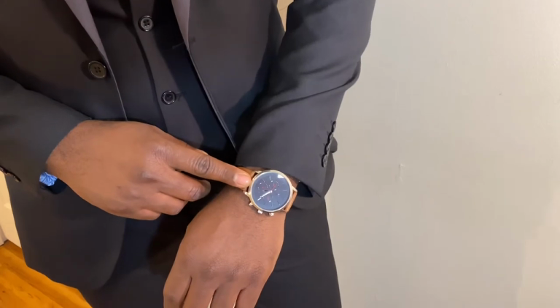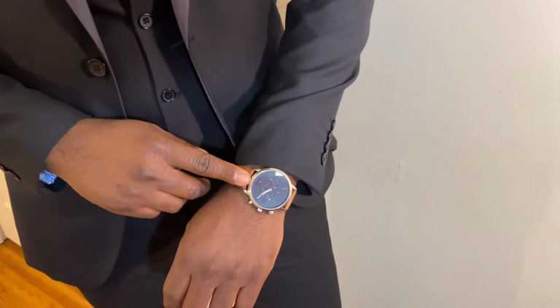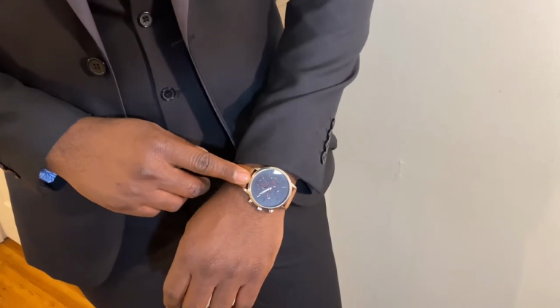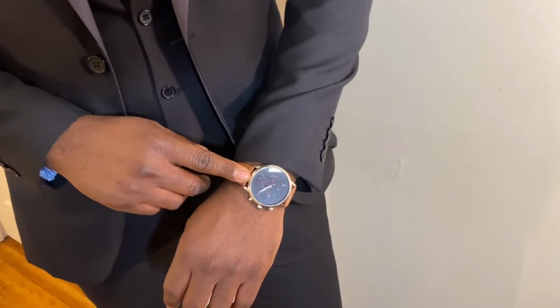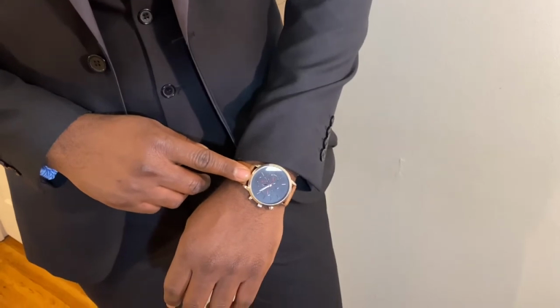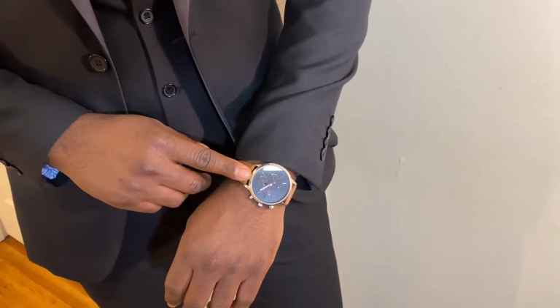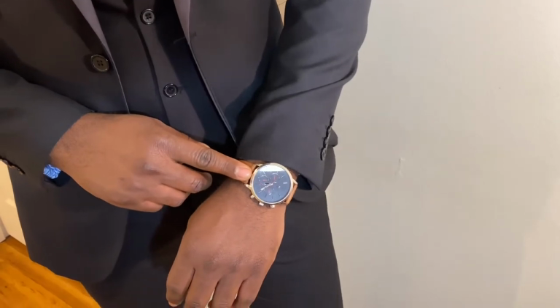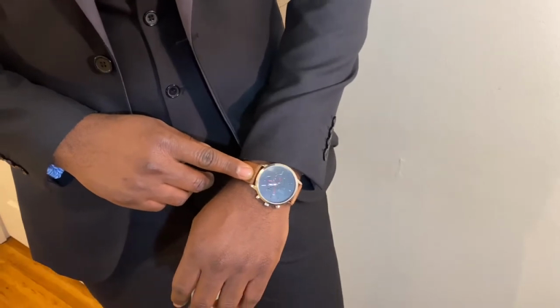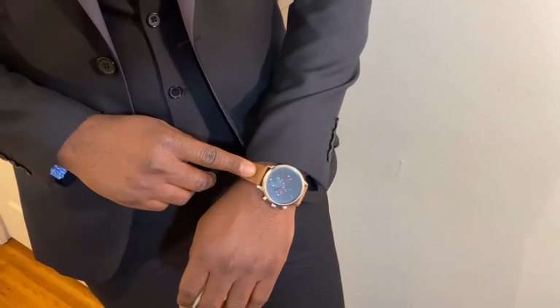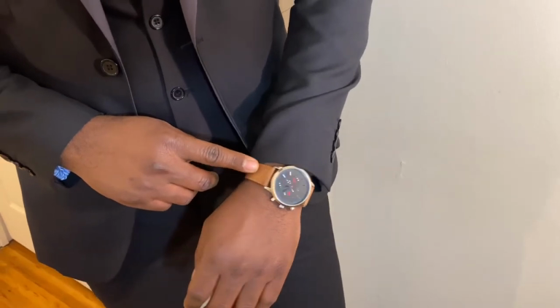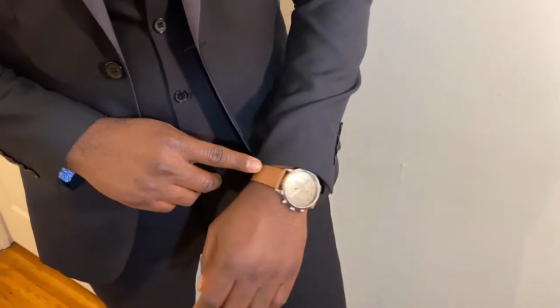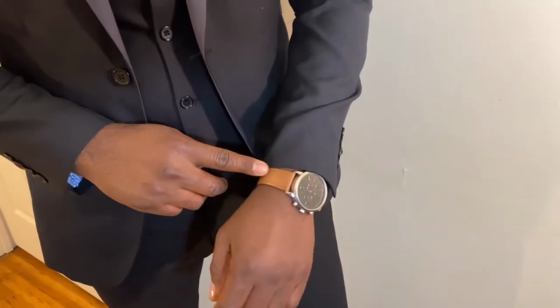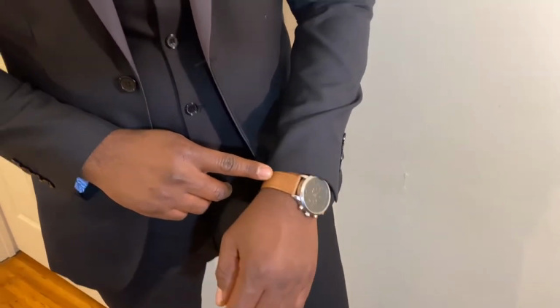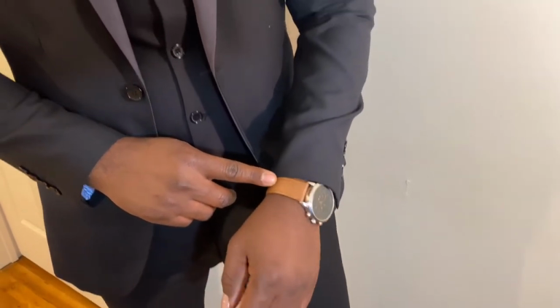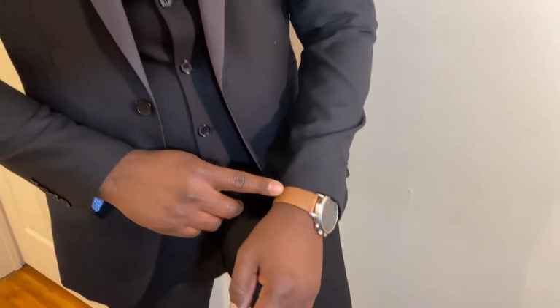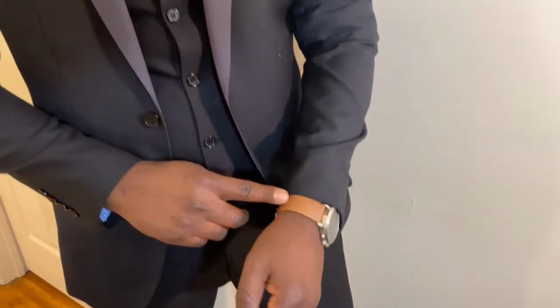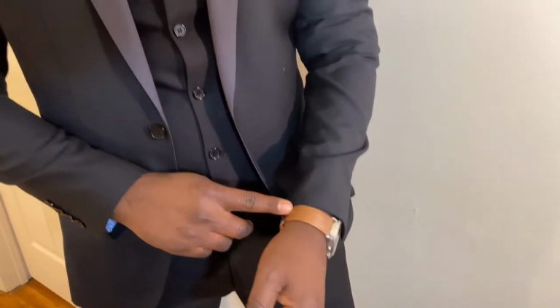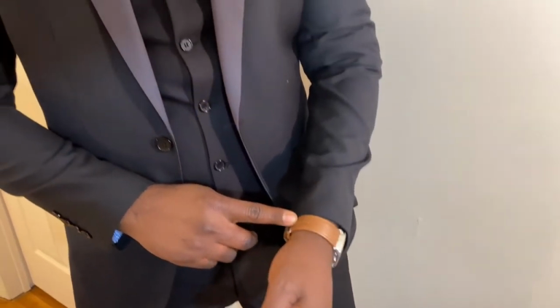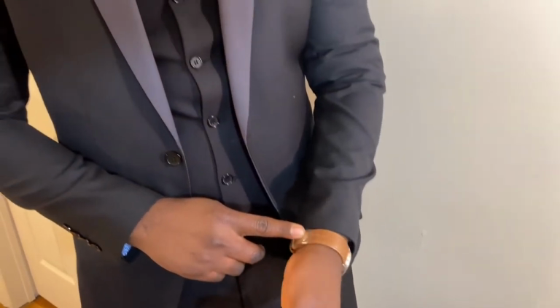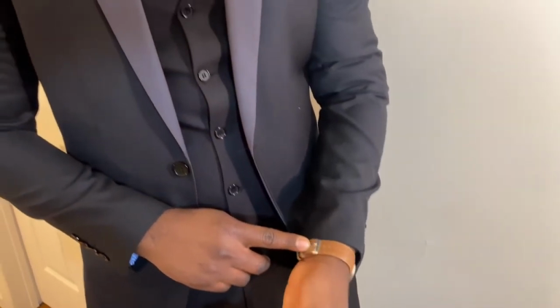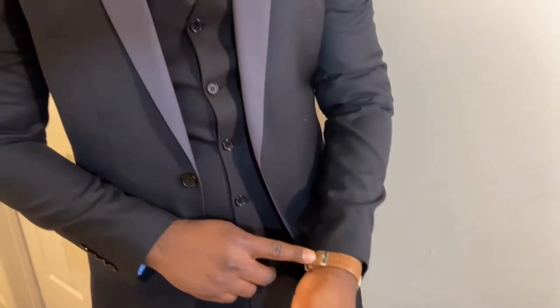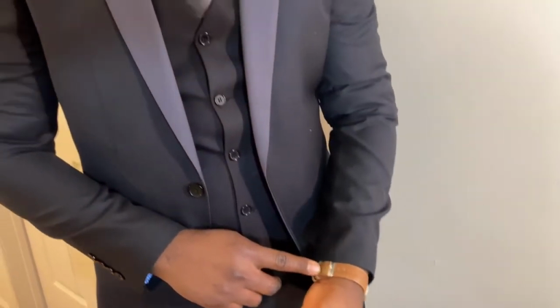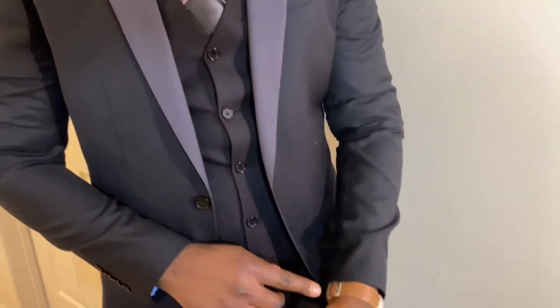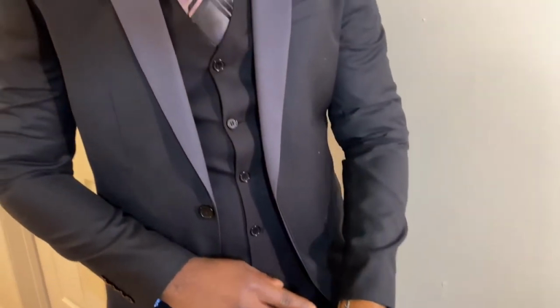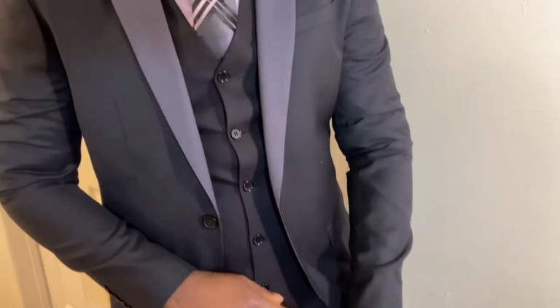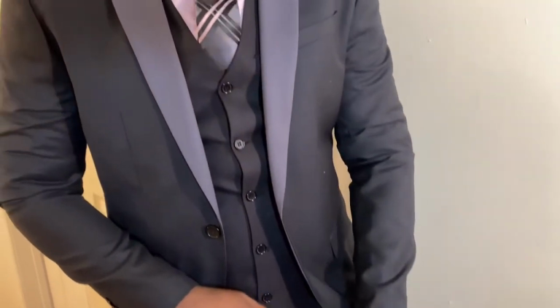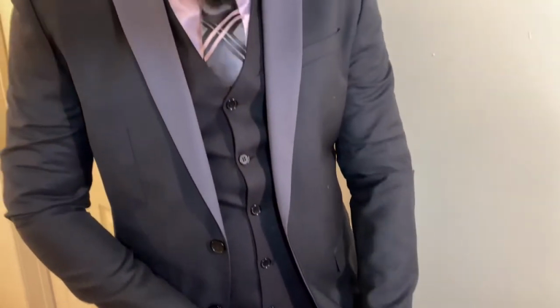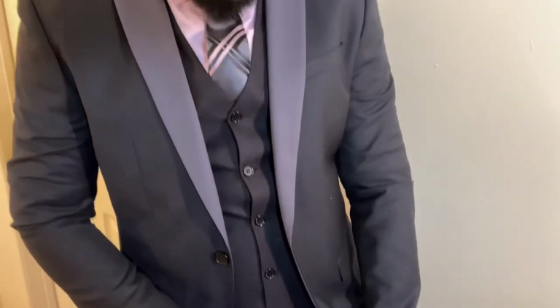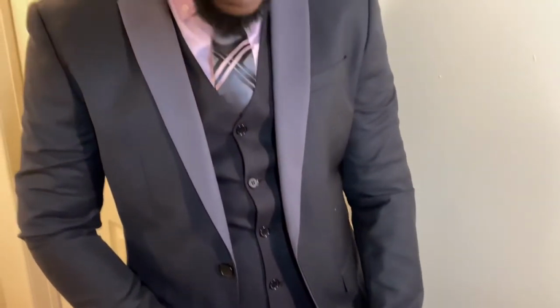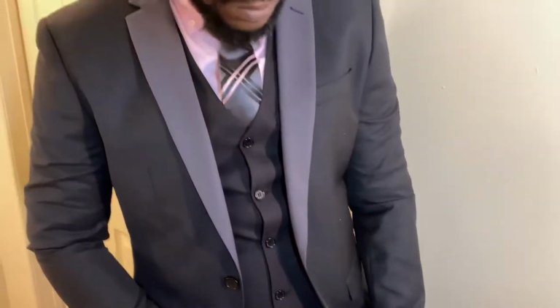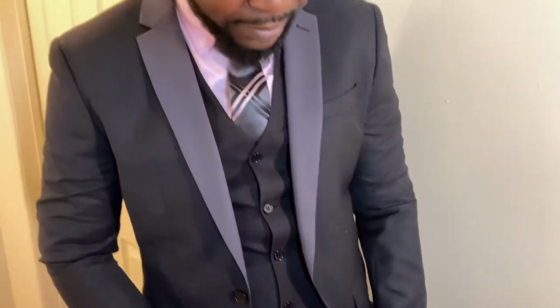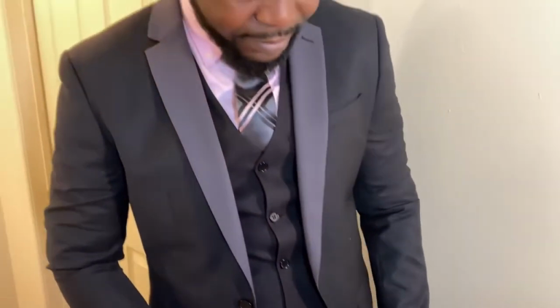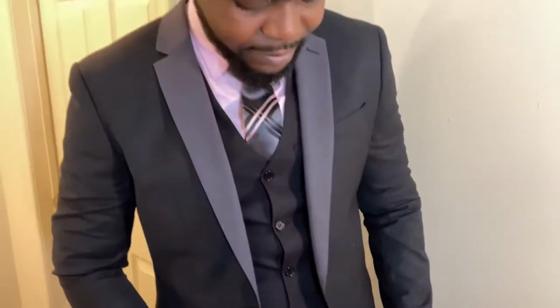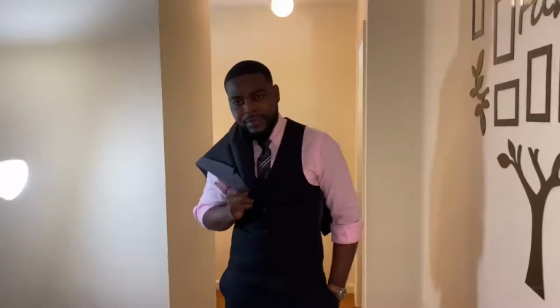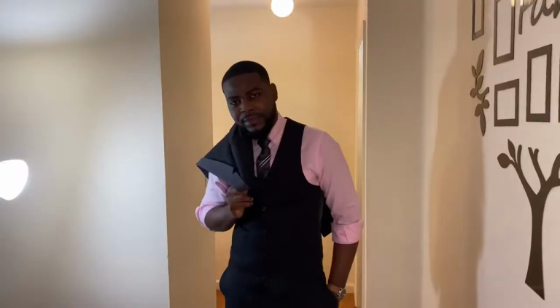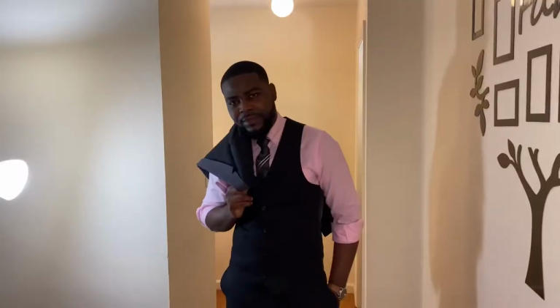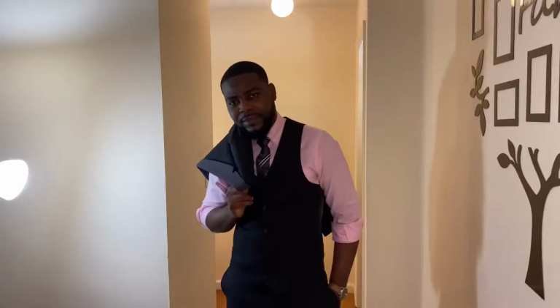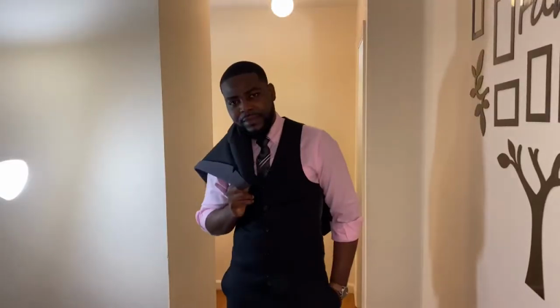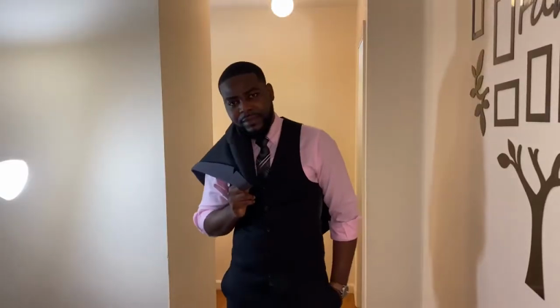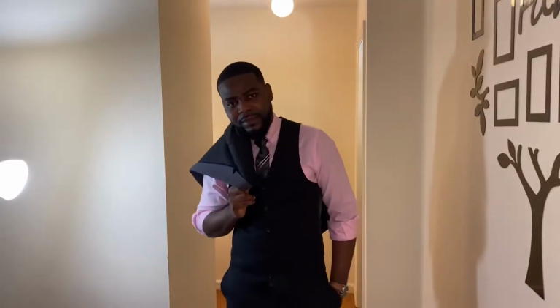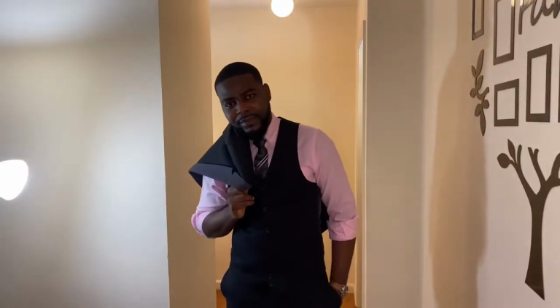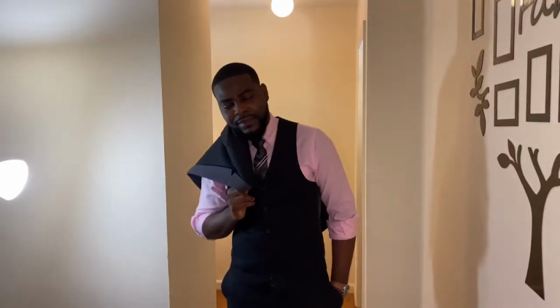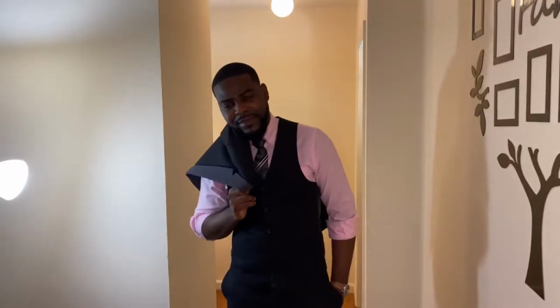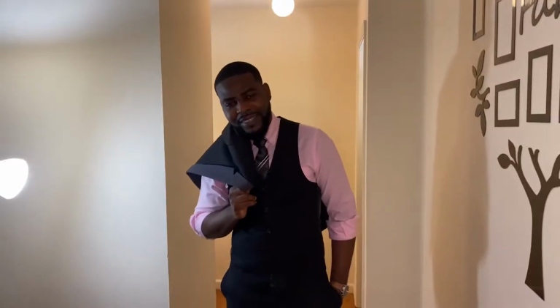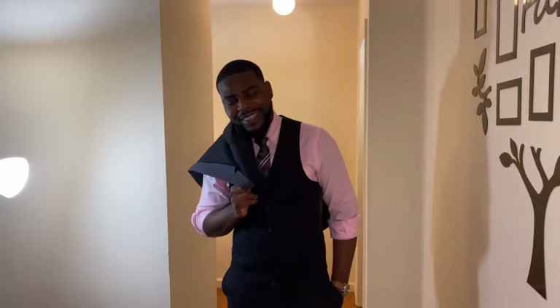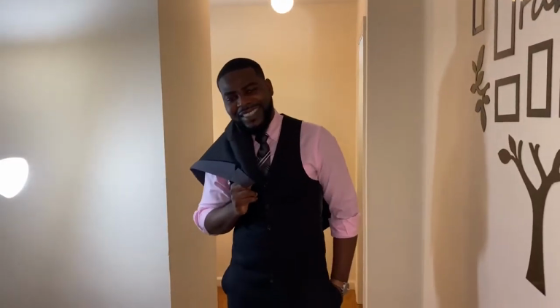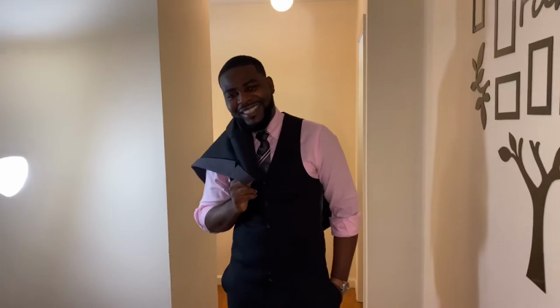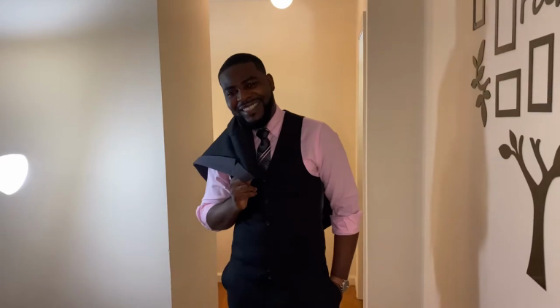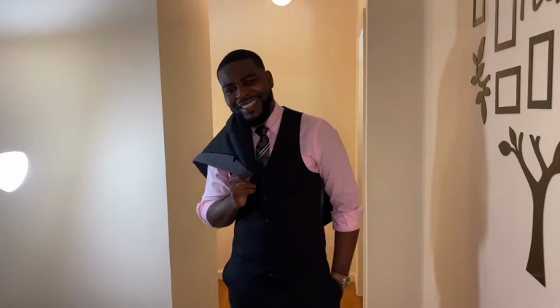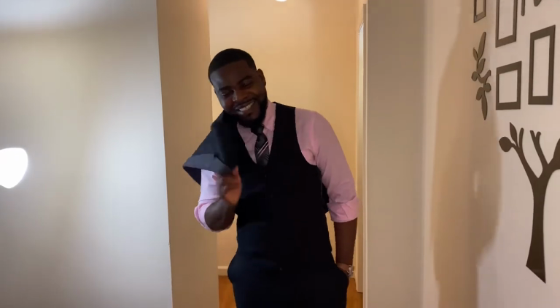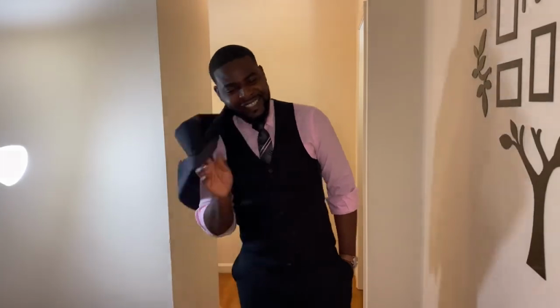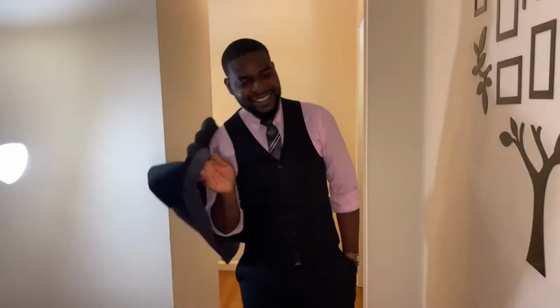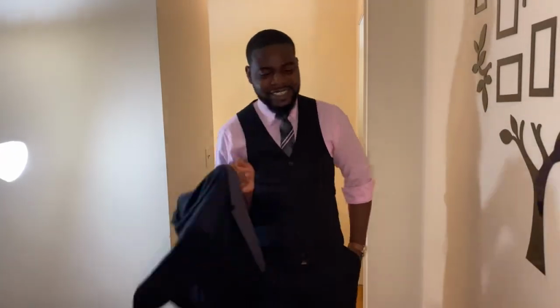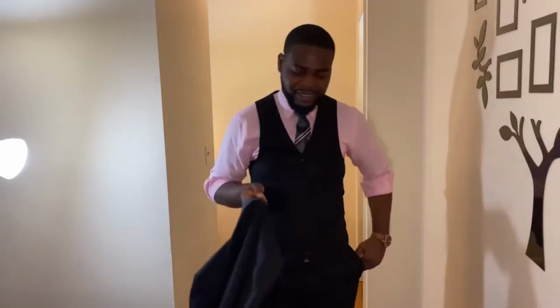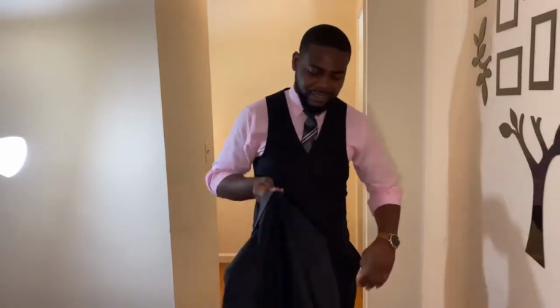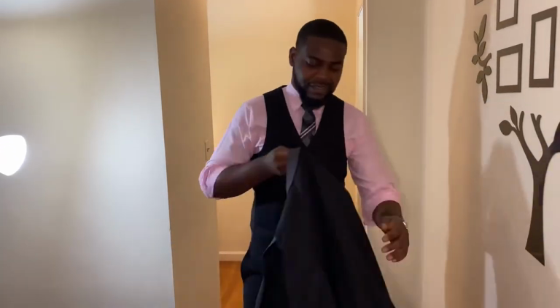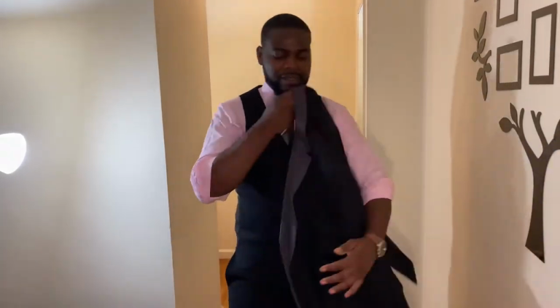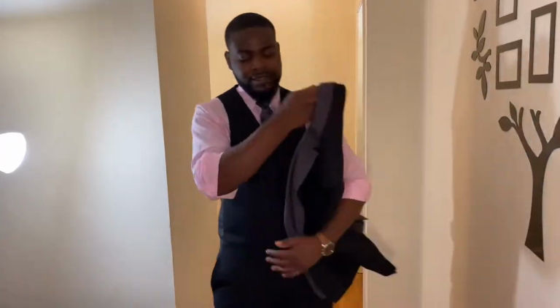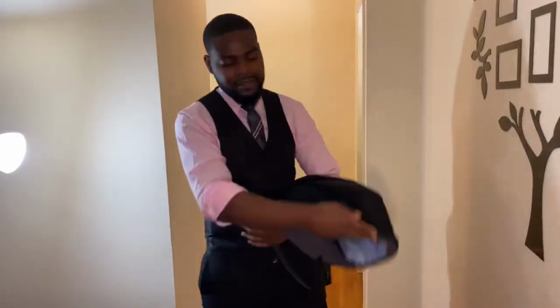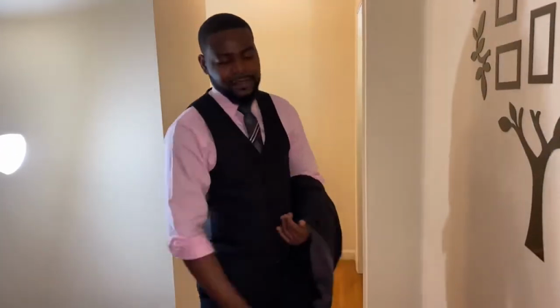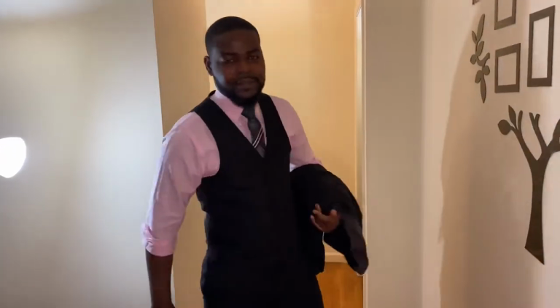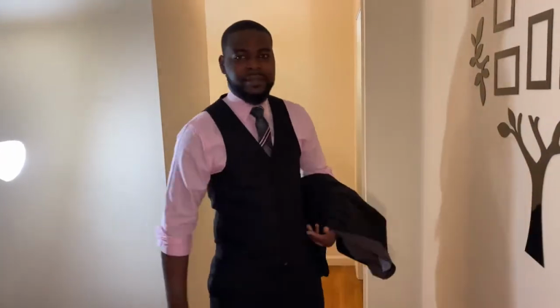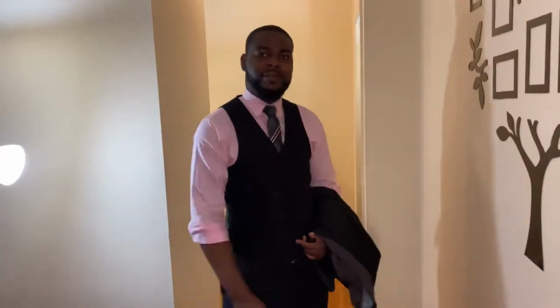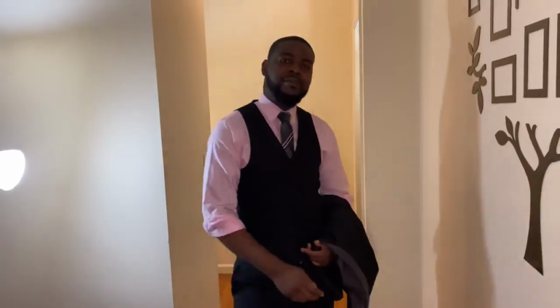In total my outfit comes out at a little under seventy dollars, and that's including the shoes as well. I hope you guys enjoyed it!